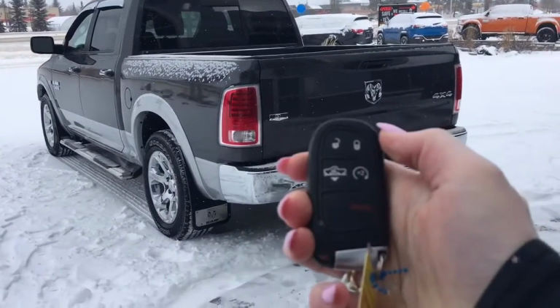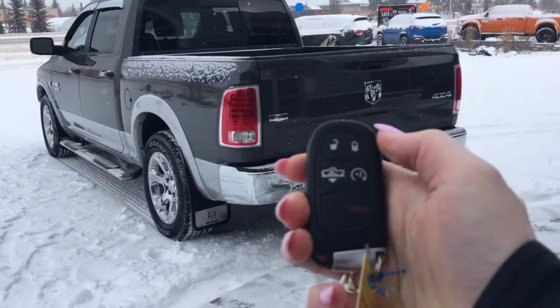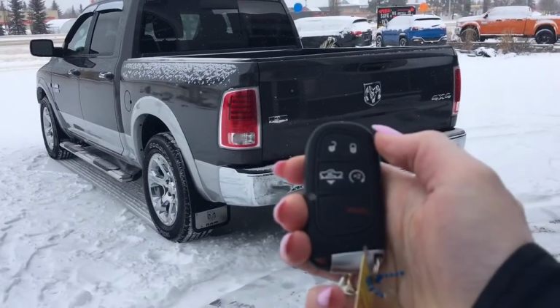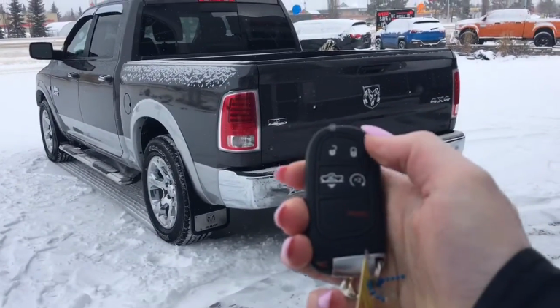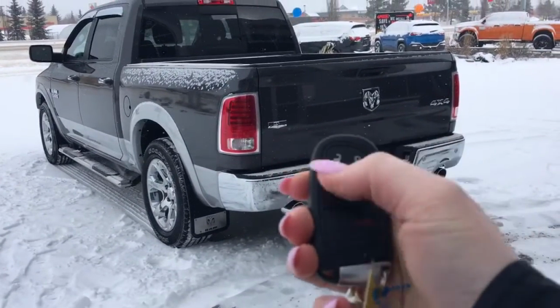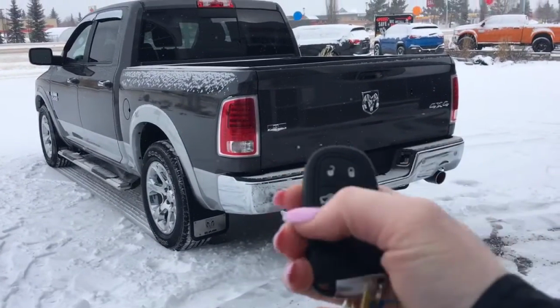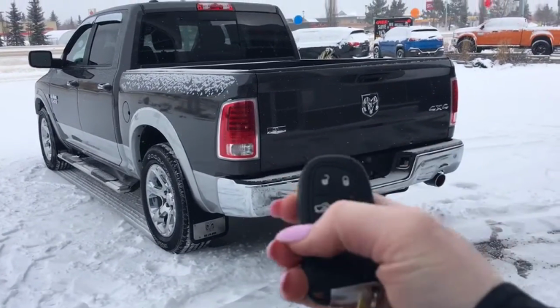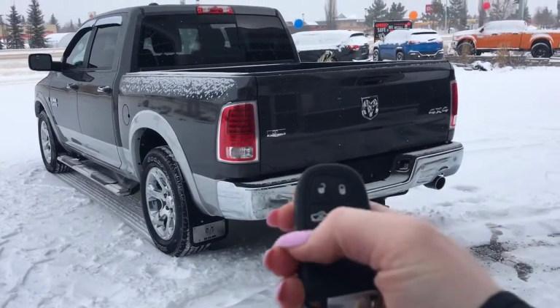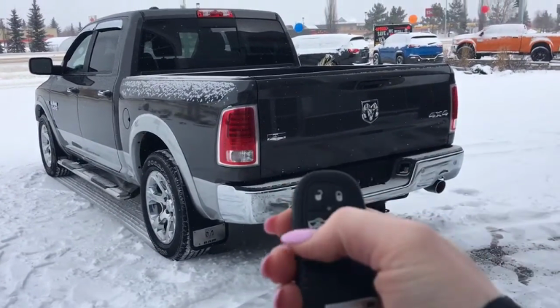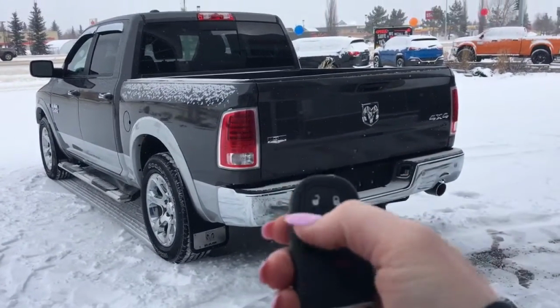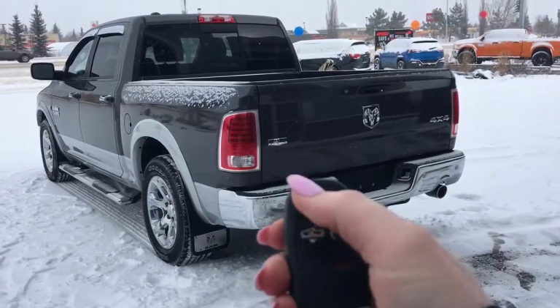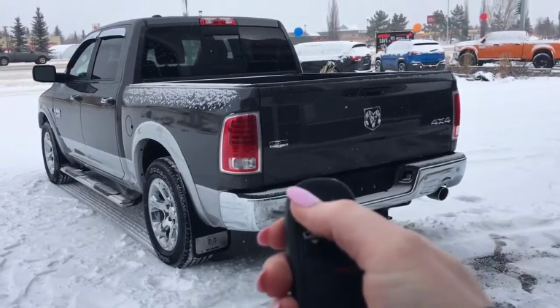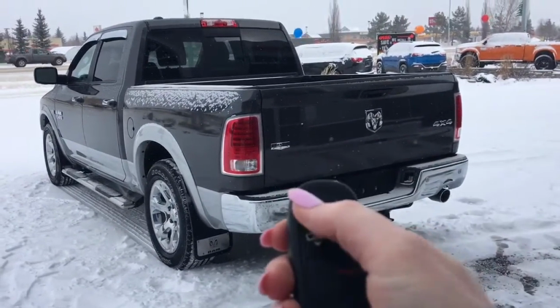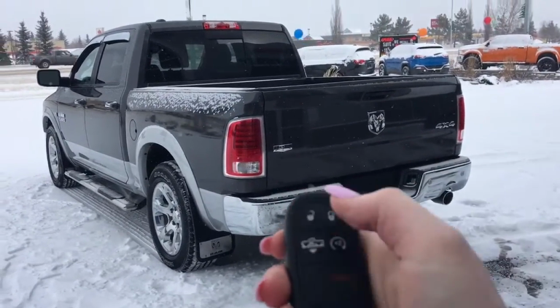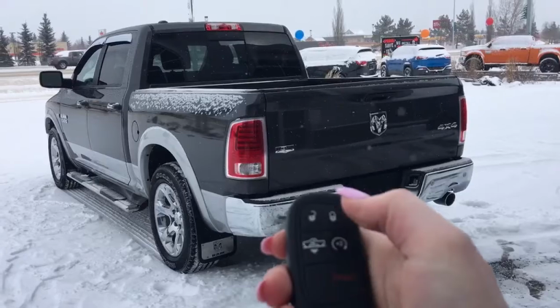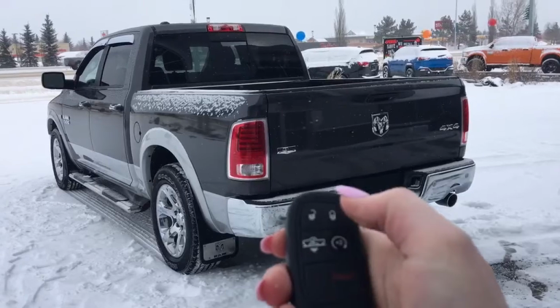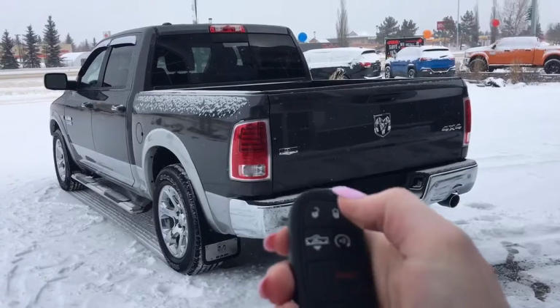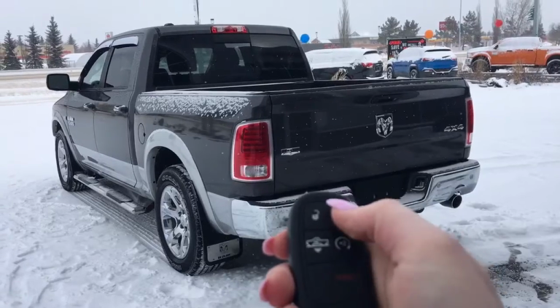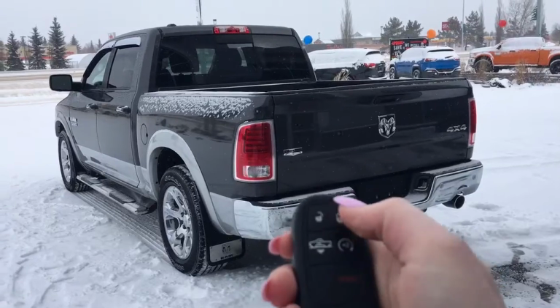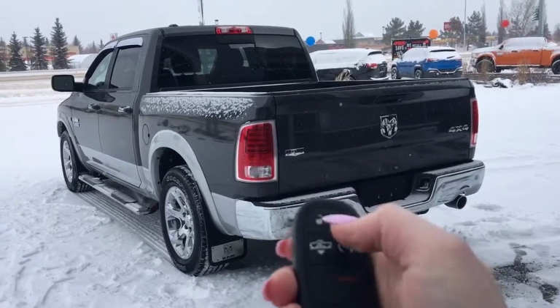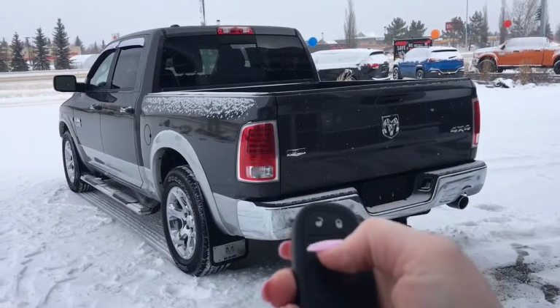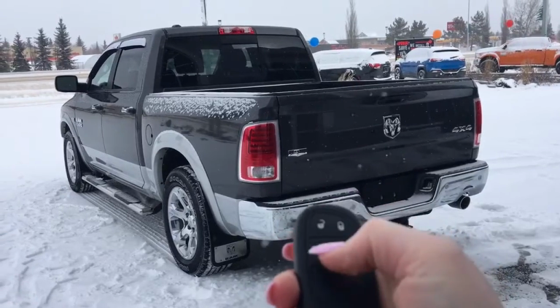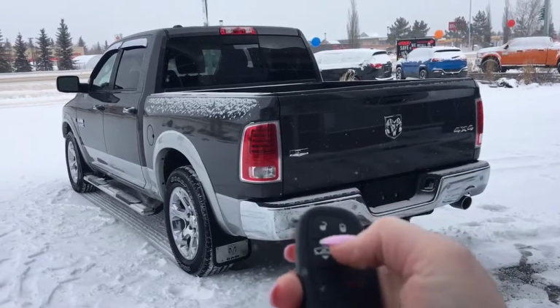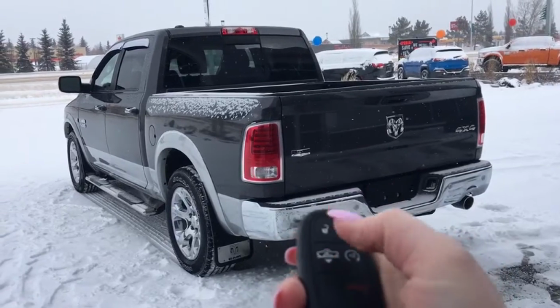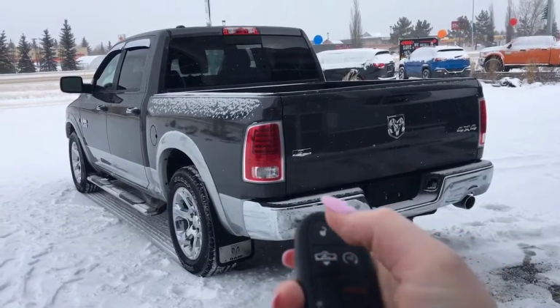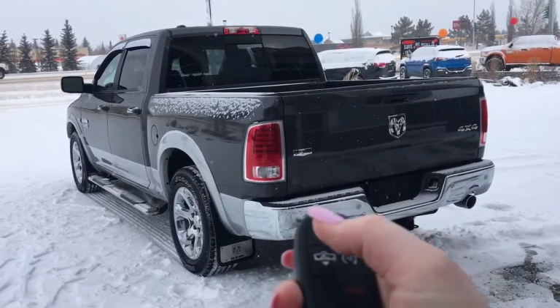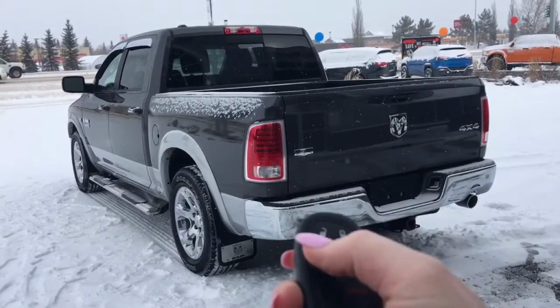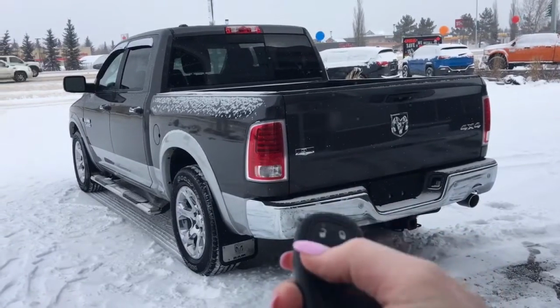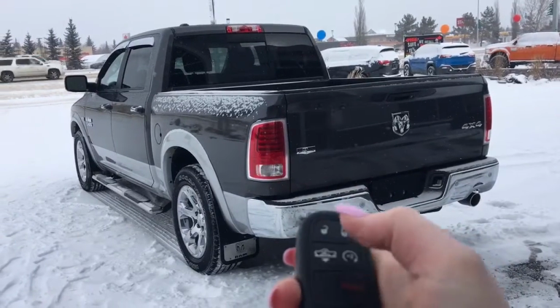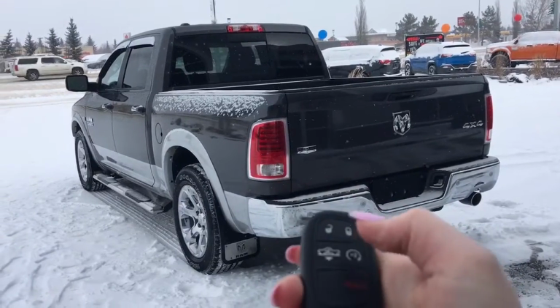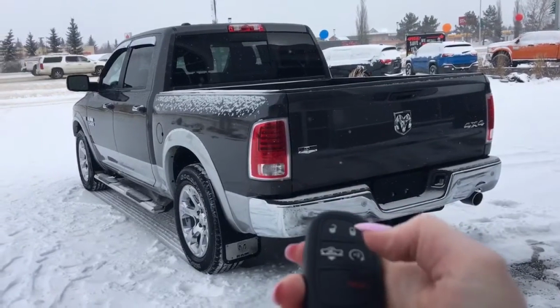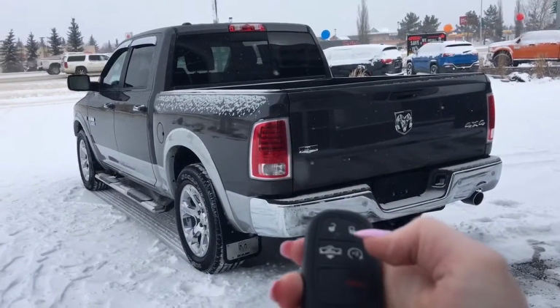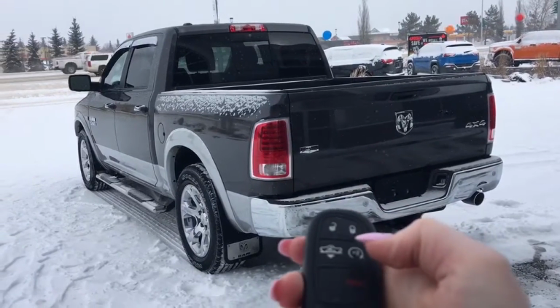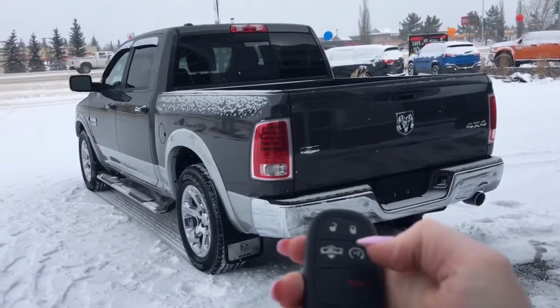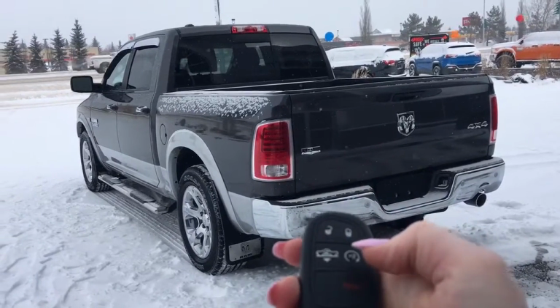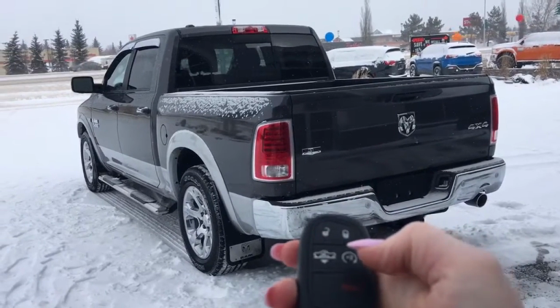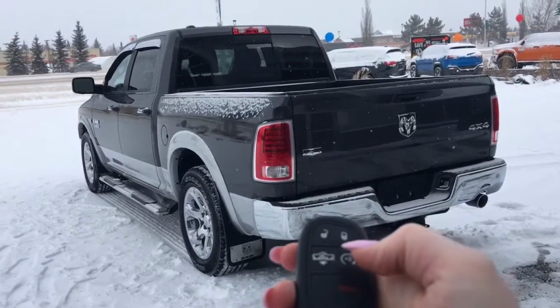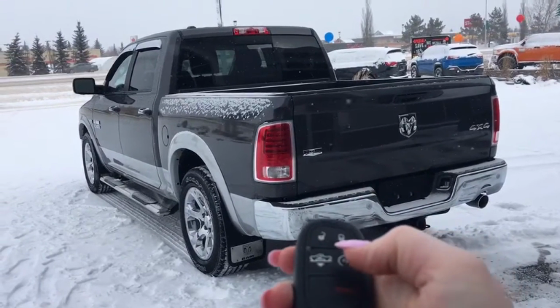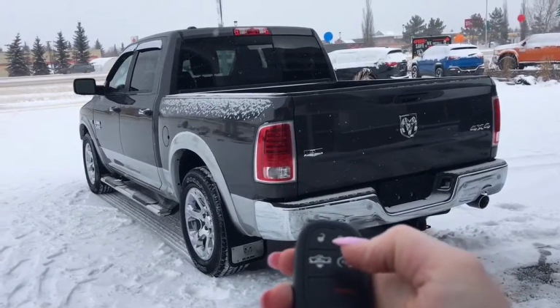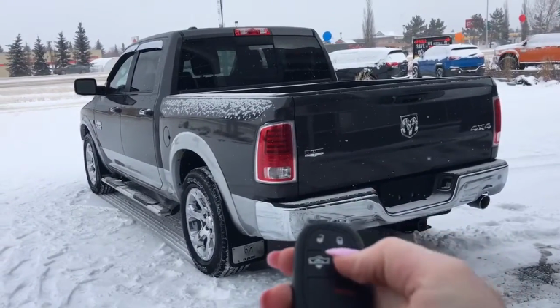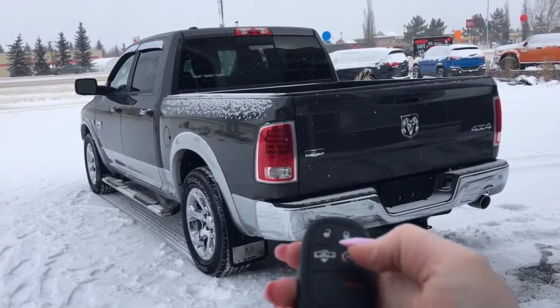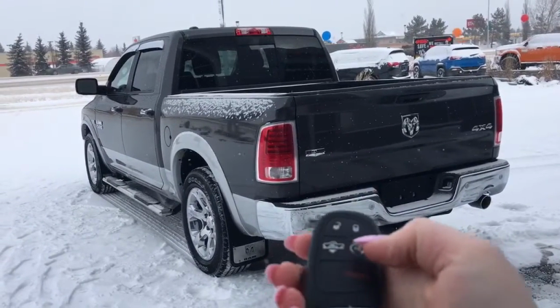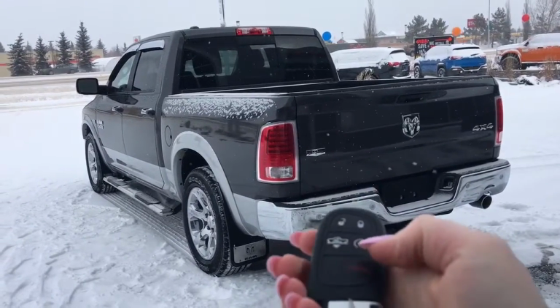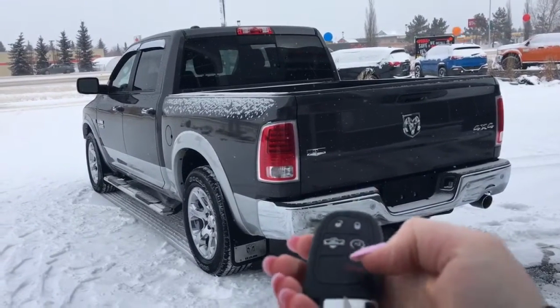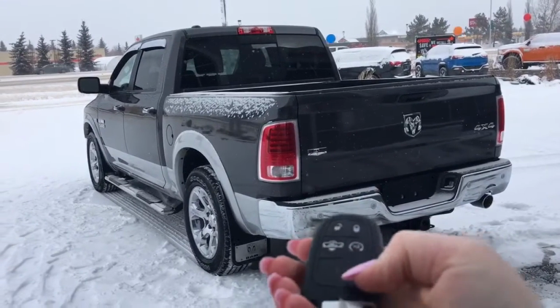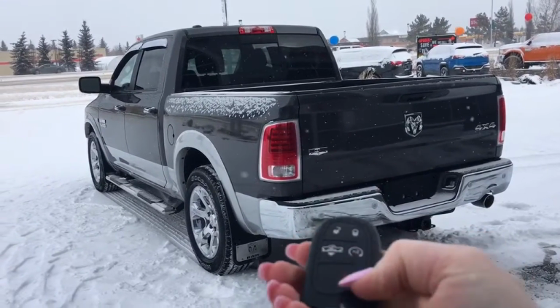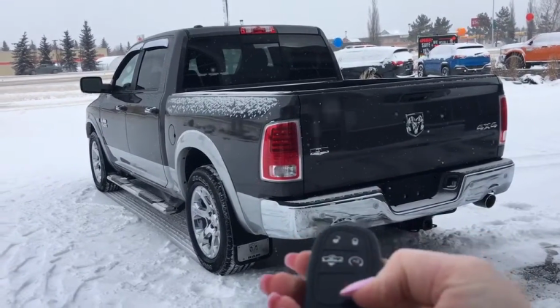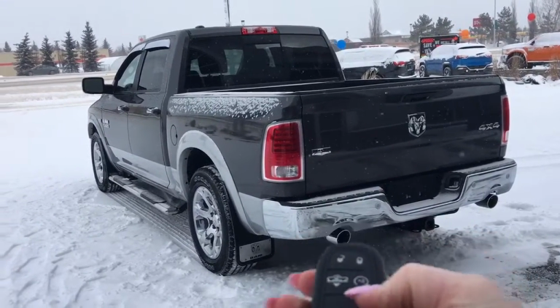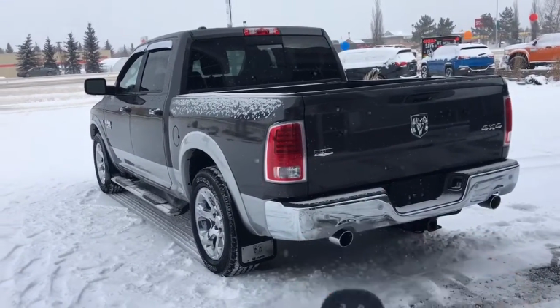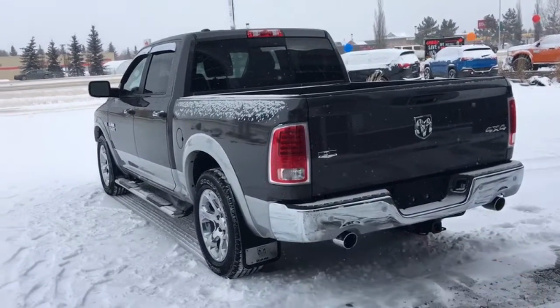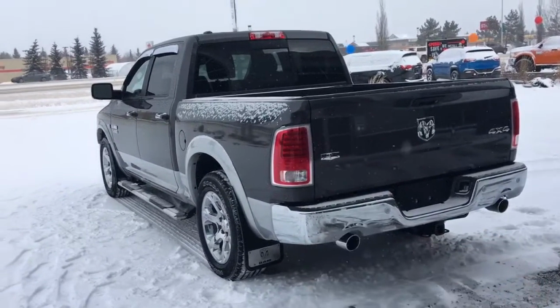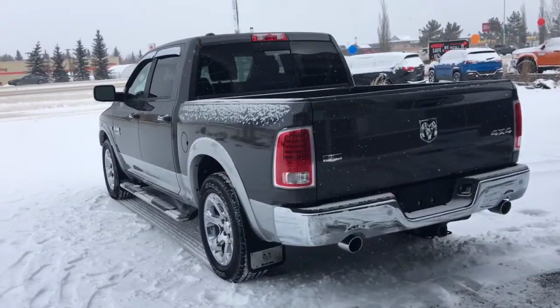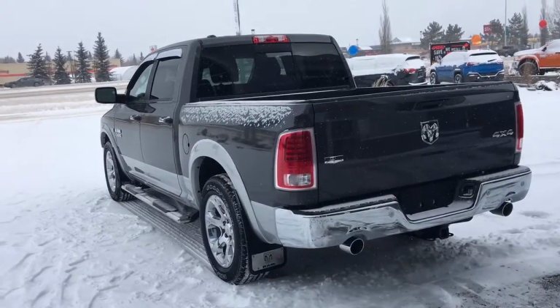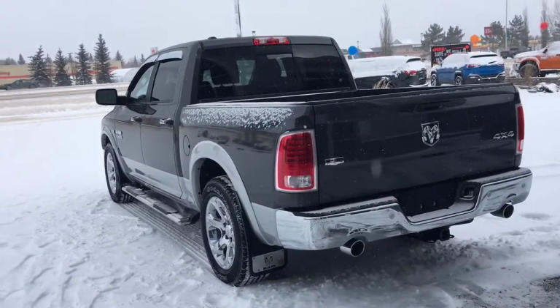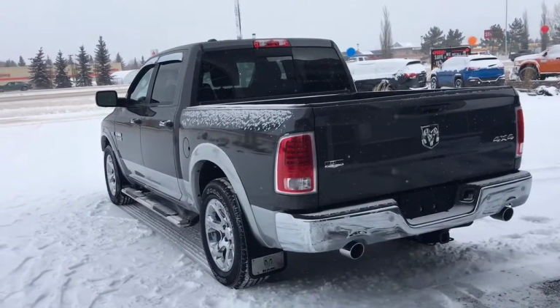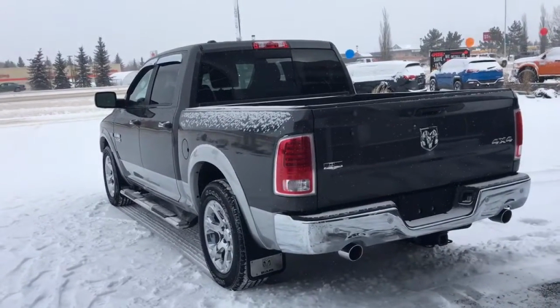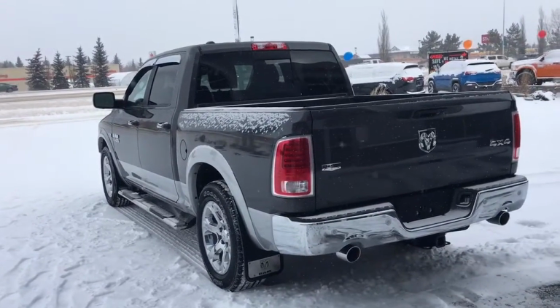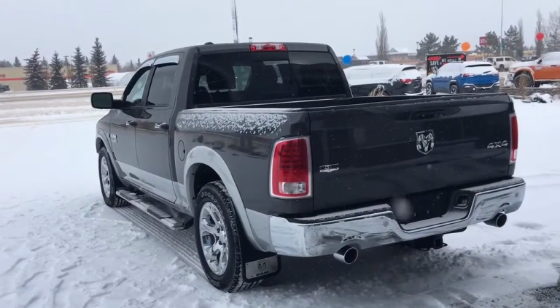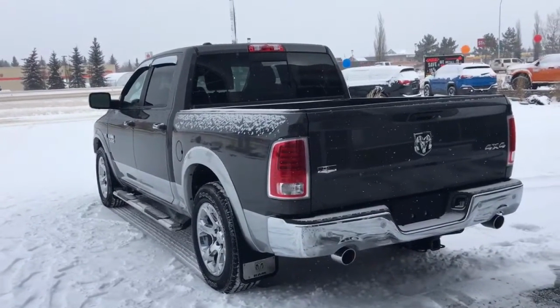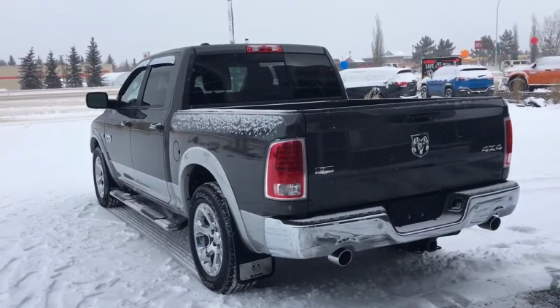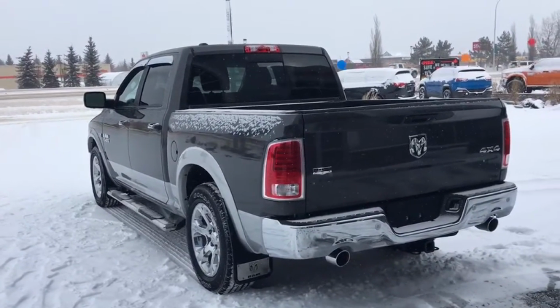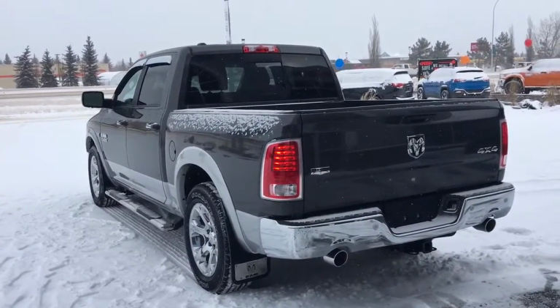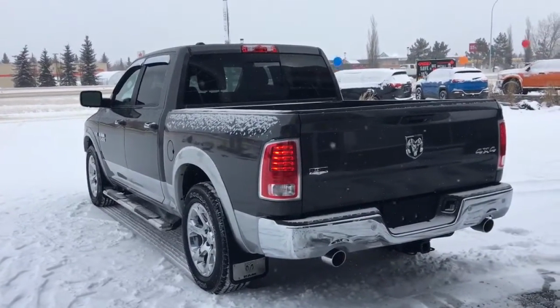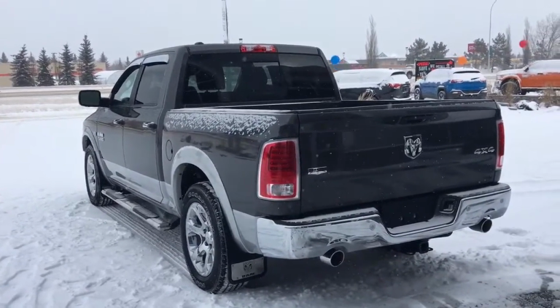So on this key fob here you've got your unlock, lock, air ride suspension, remote start and panic. So I'll go ahead and start it up for you.